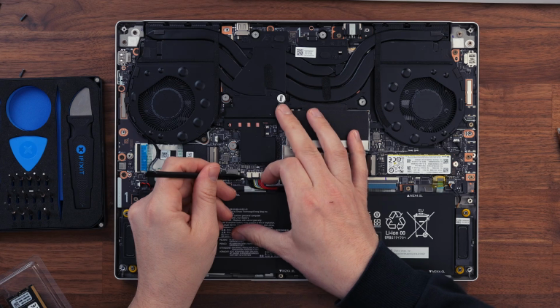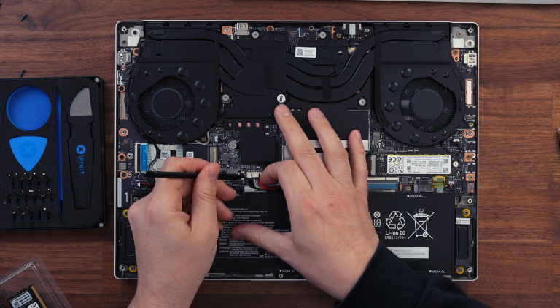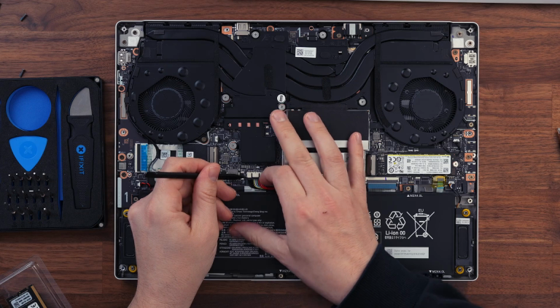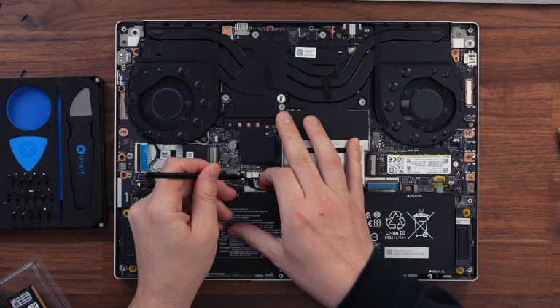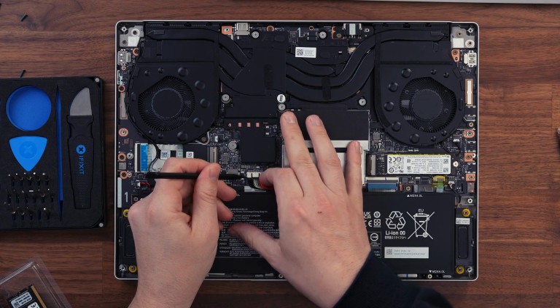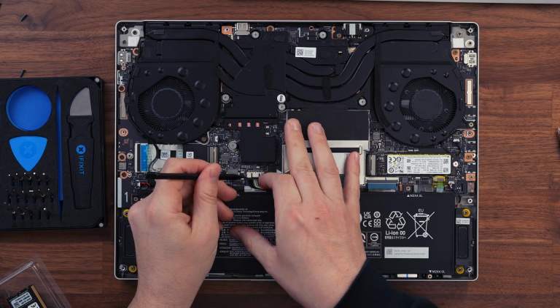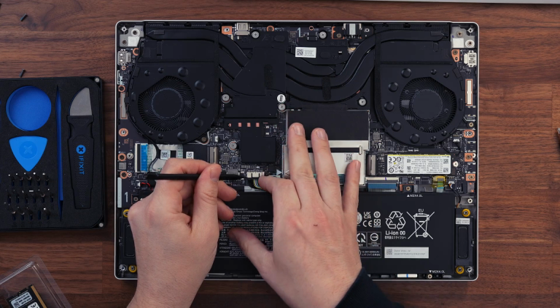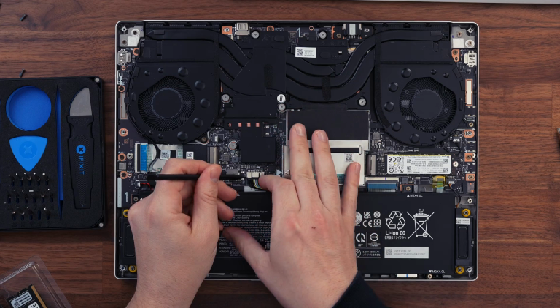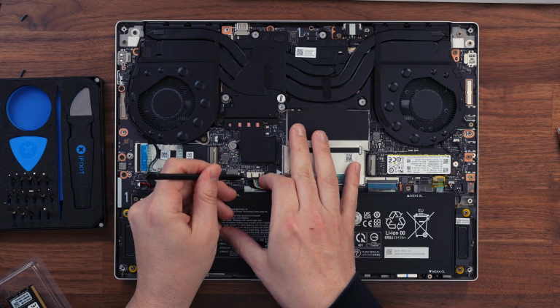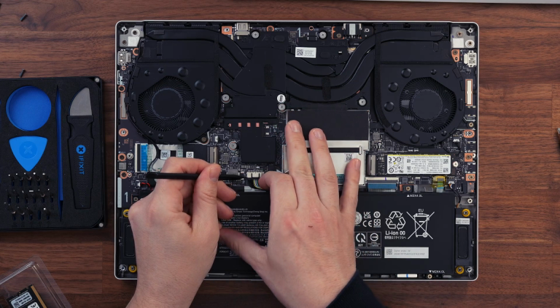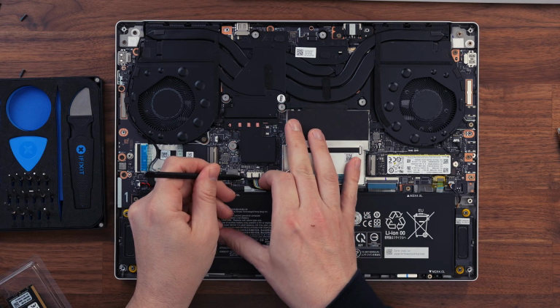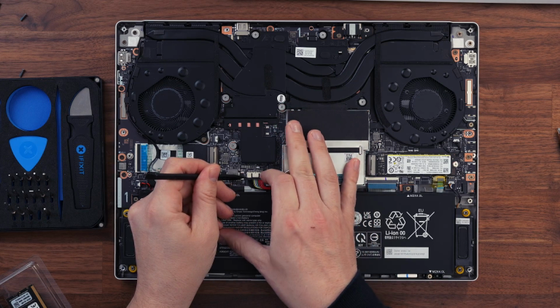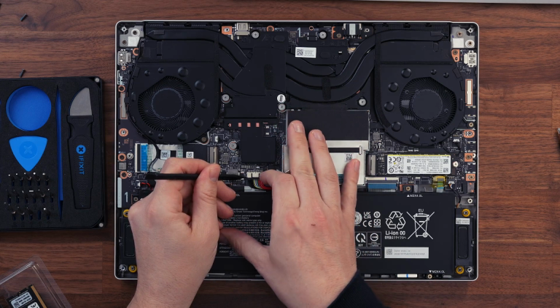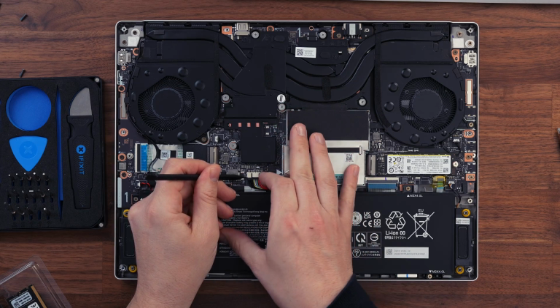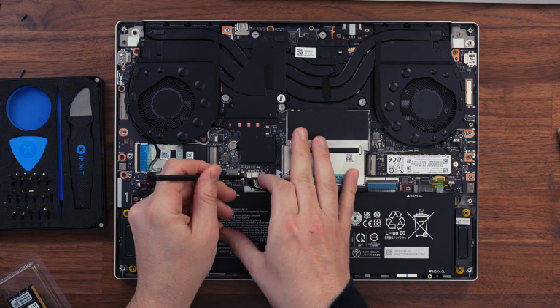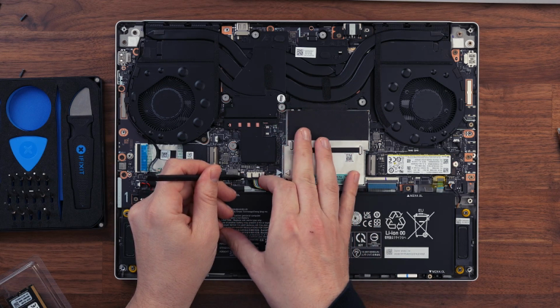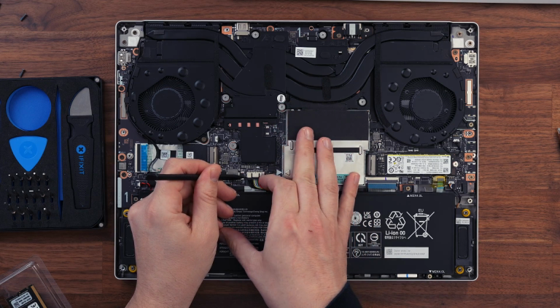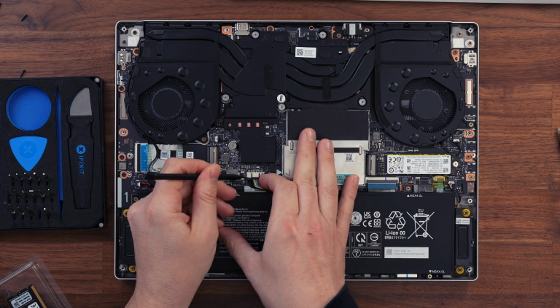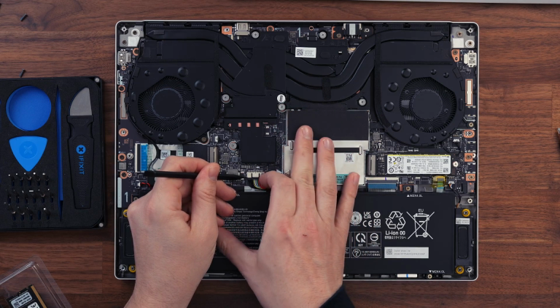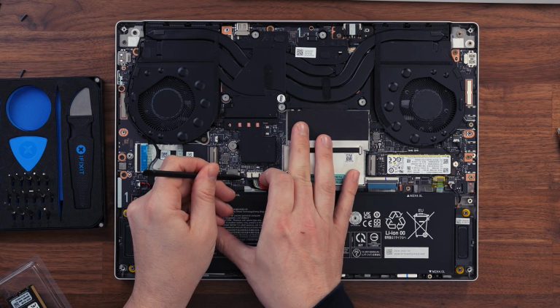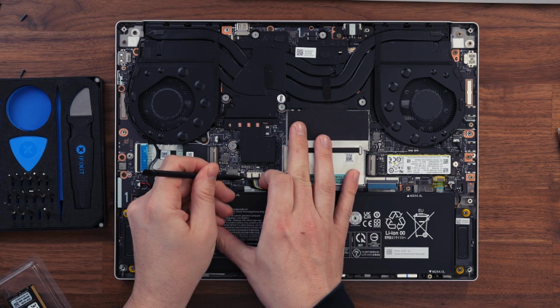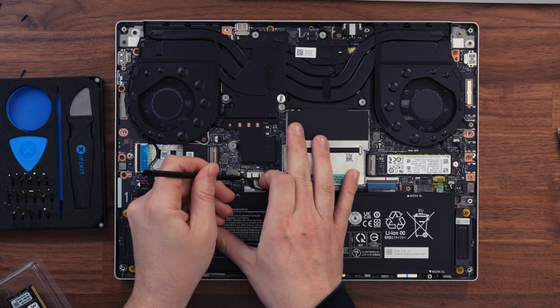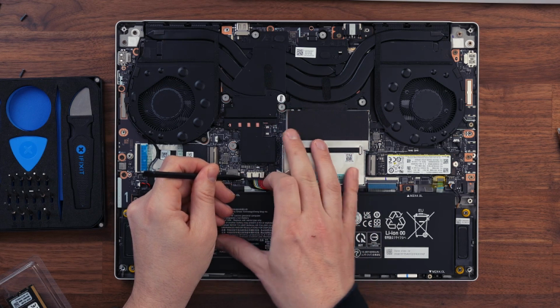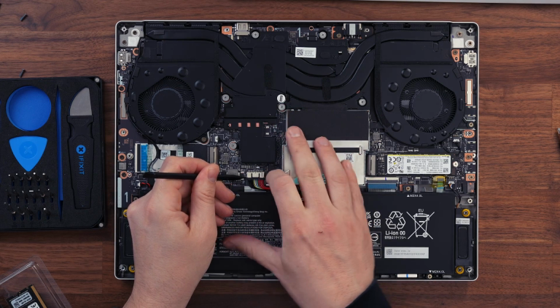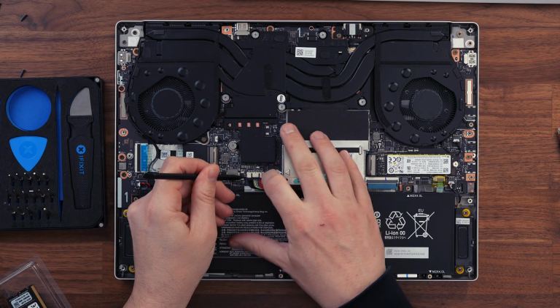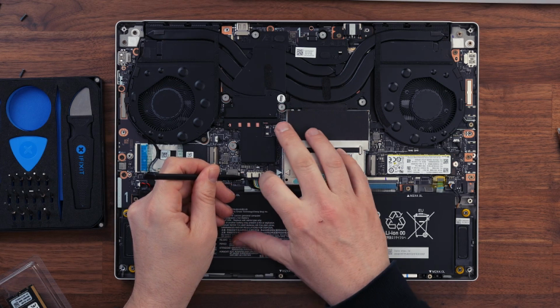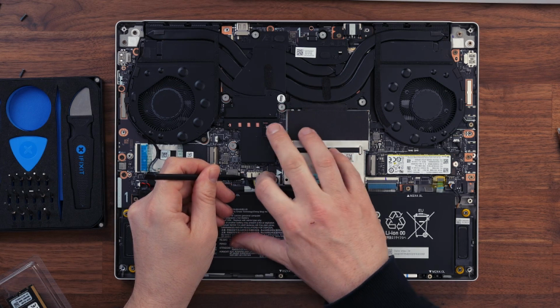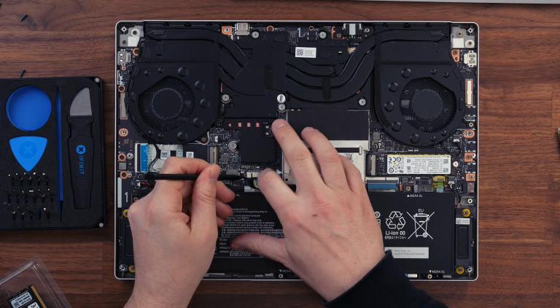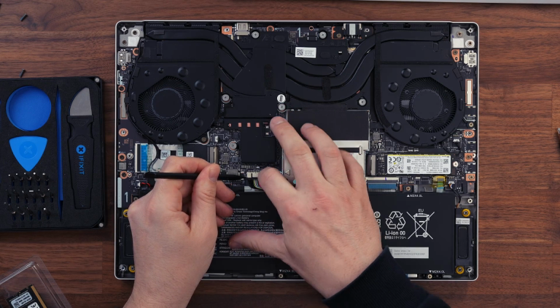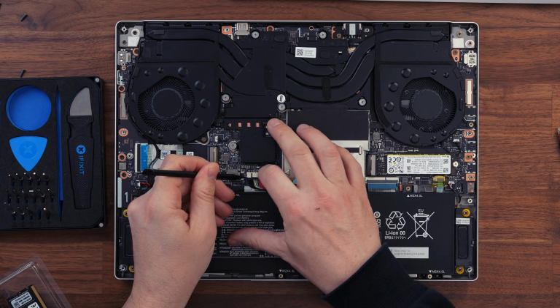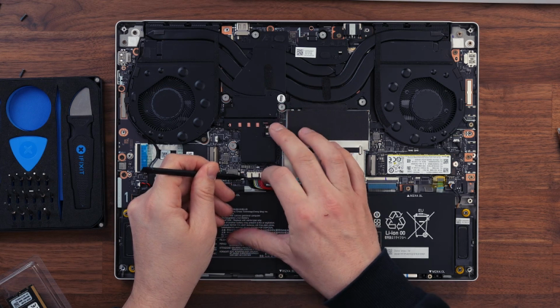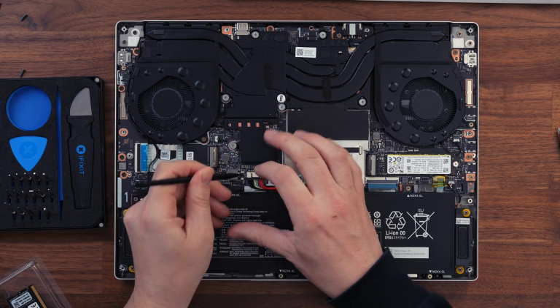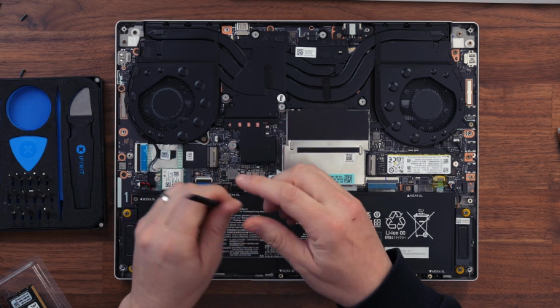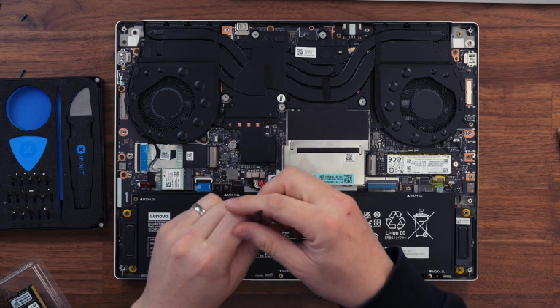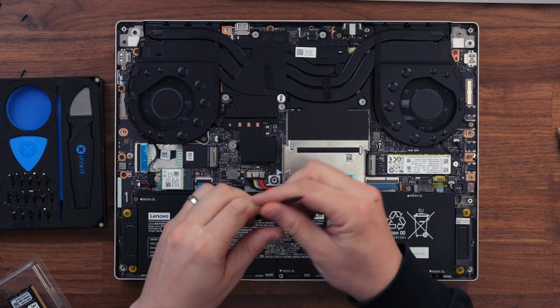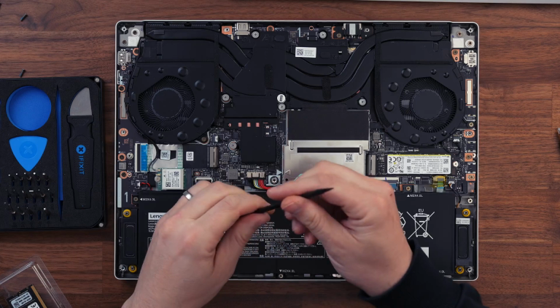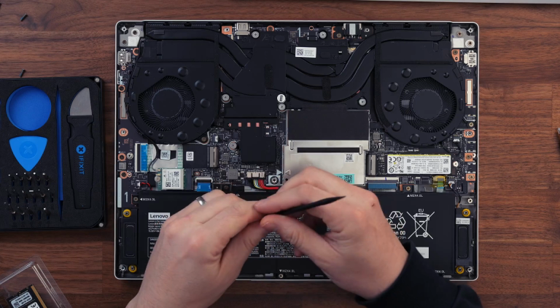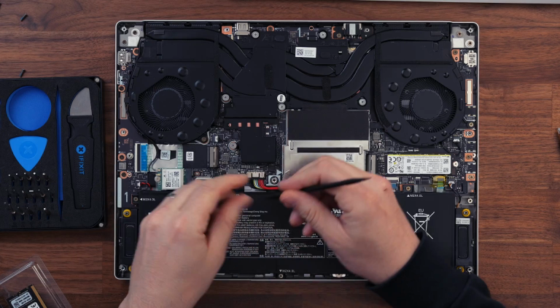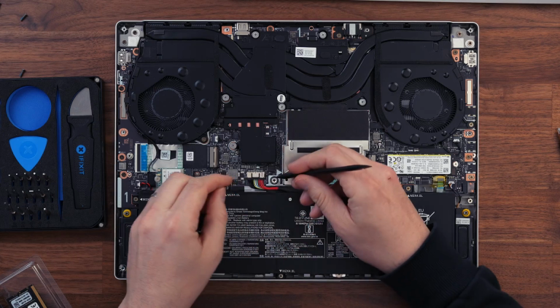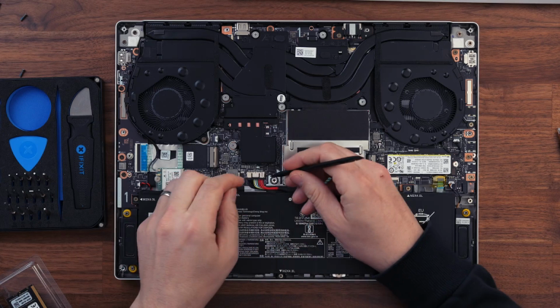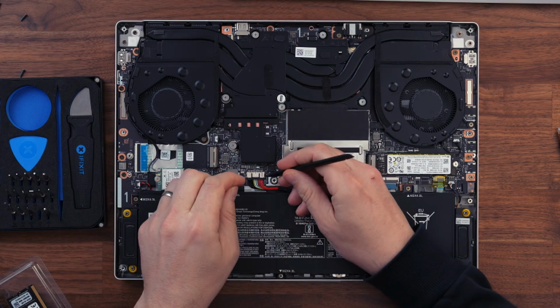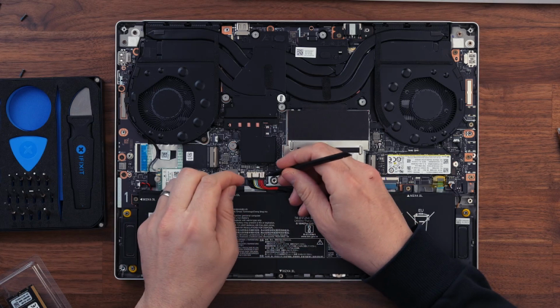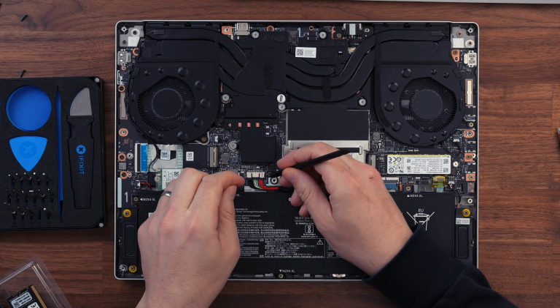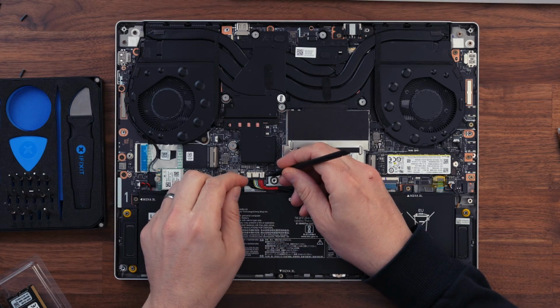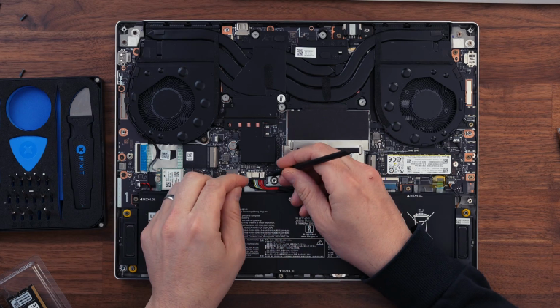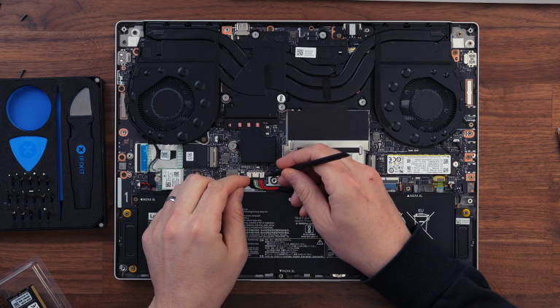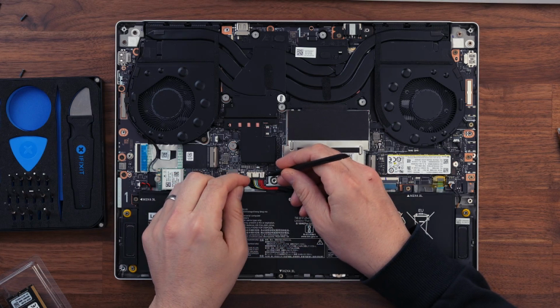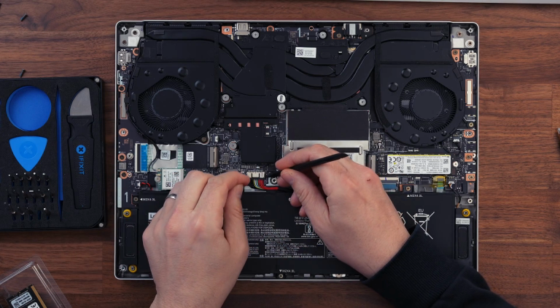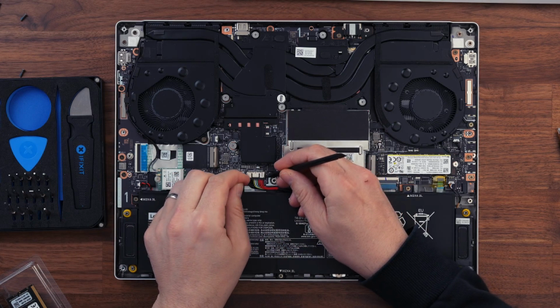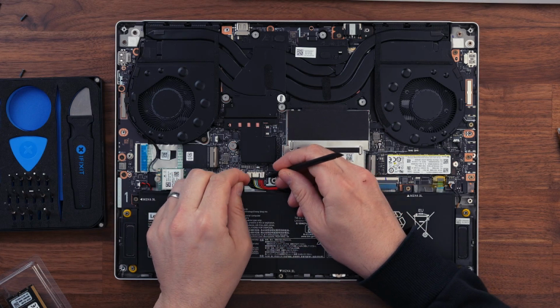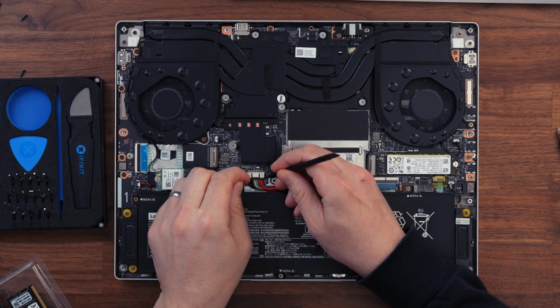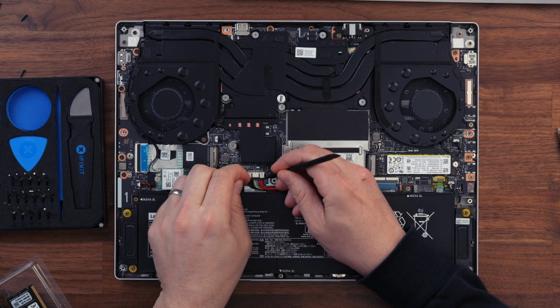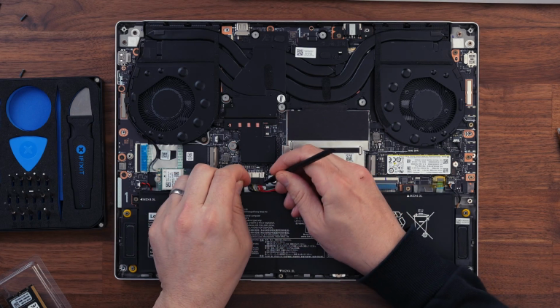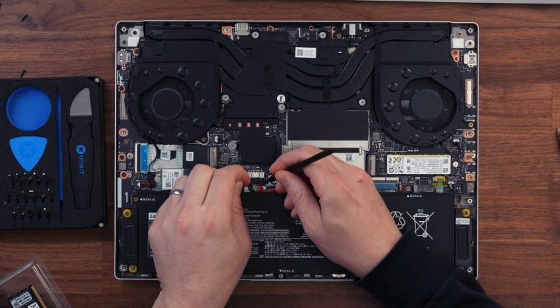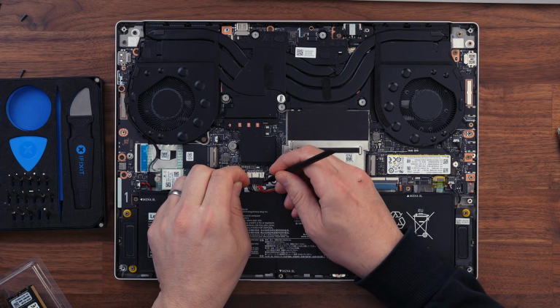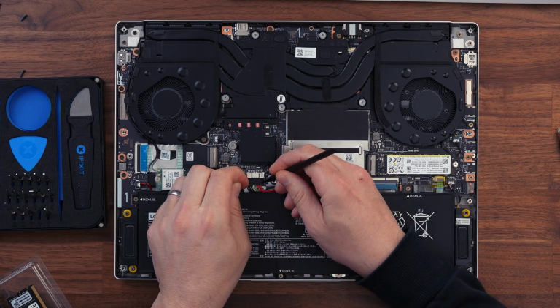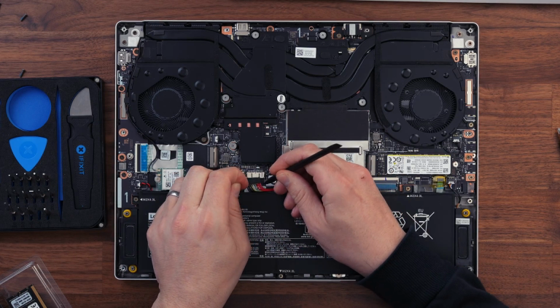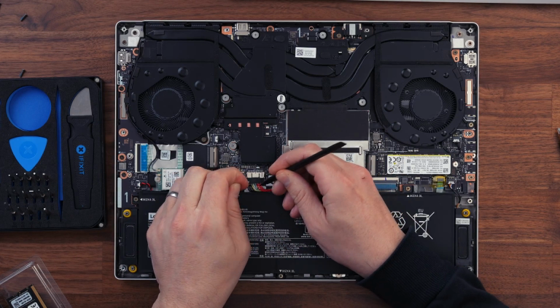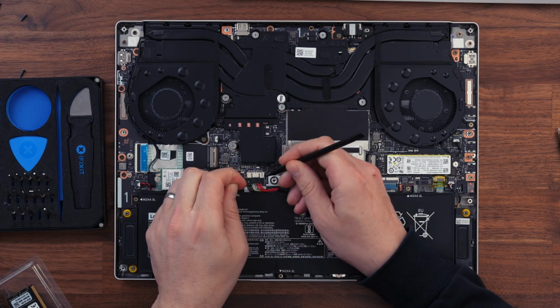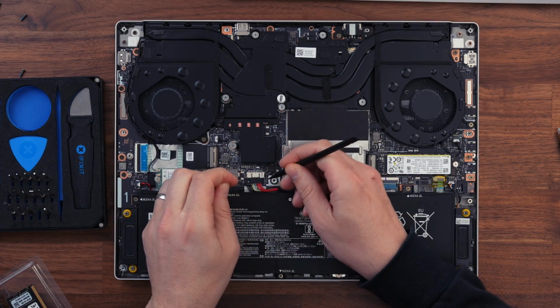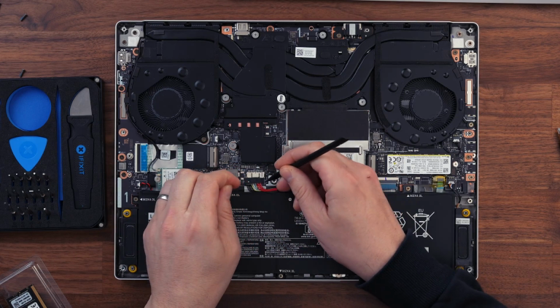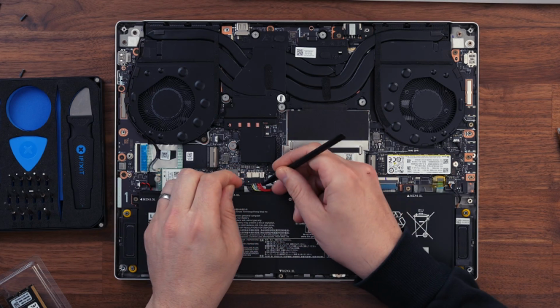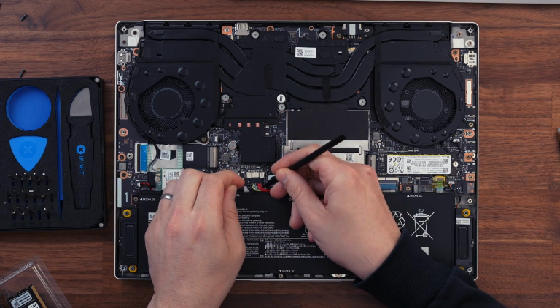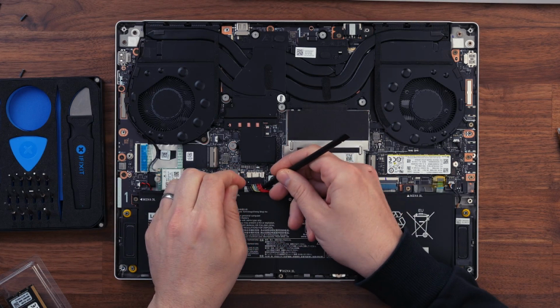Before we start work, first unplug the battery. The cable has a little tab either side — I used a finger and my spudger to gently prise it out.